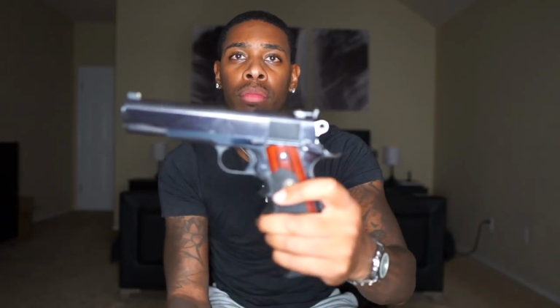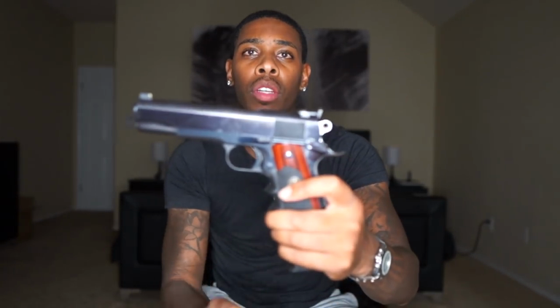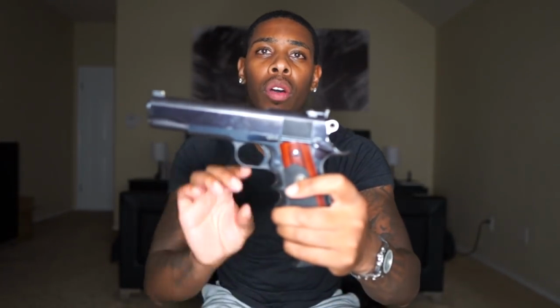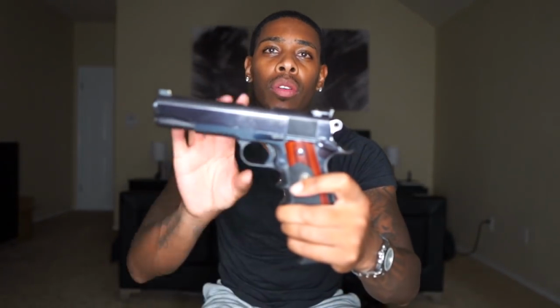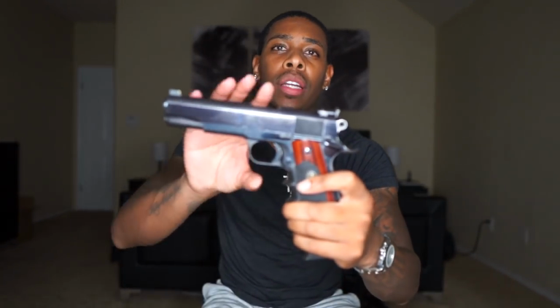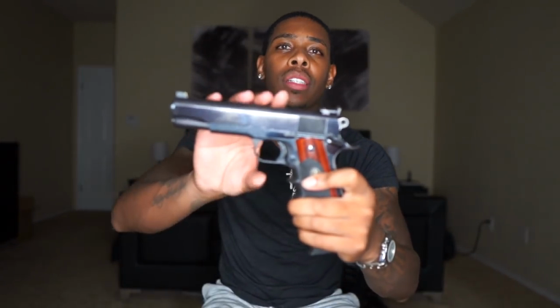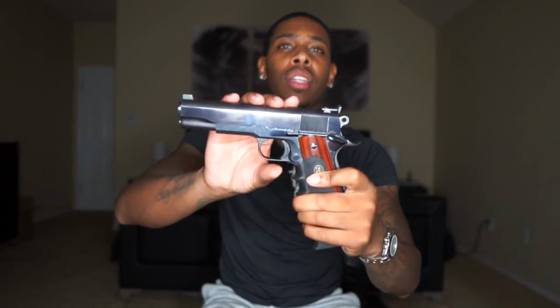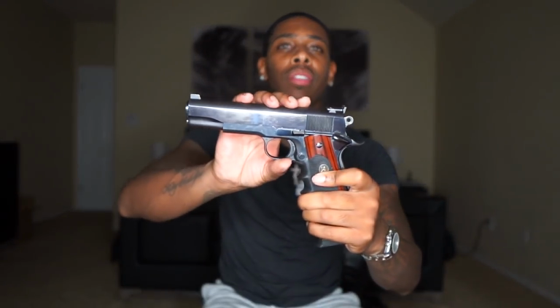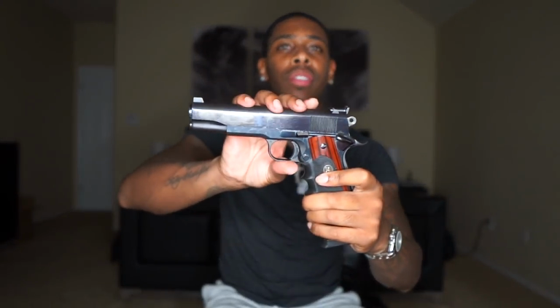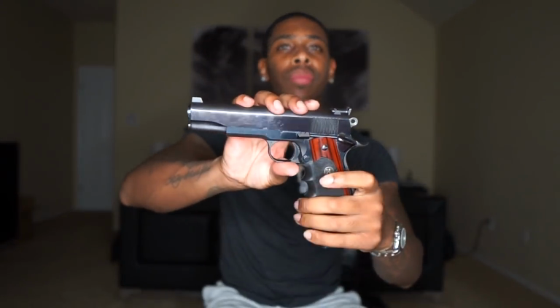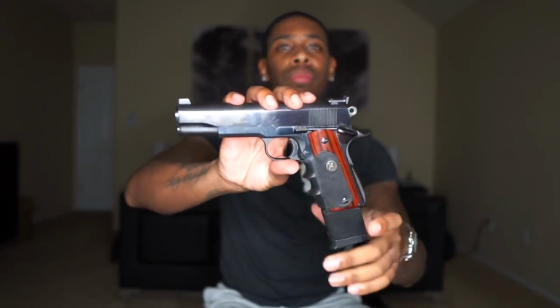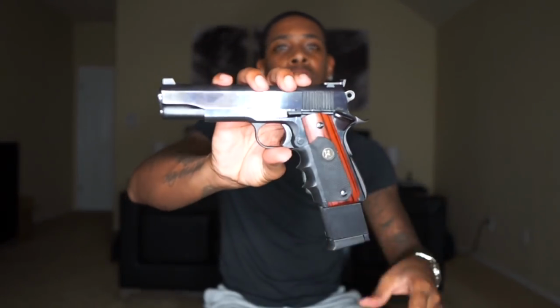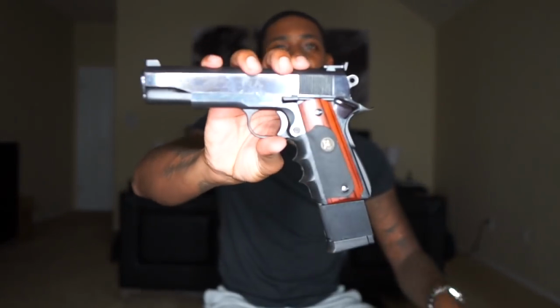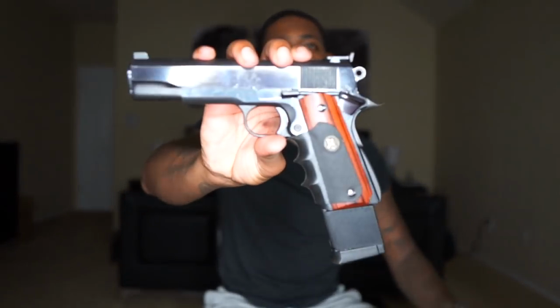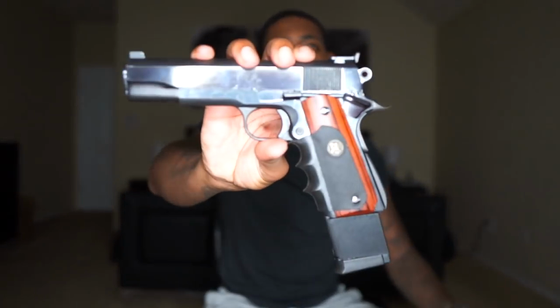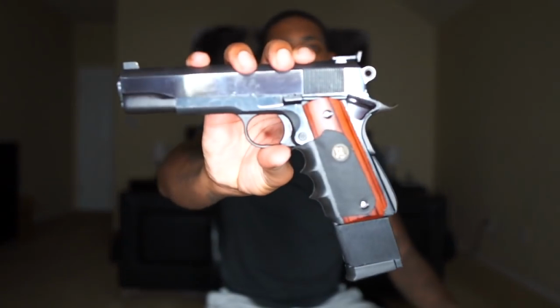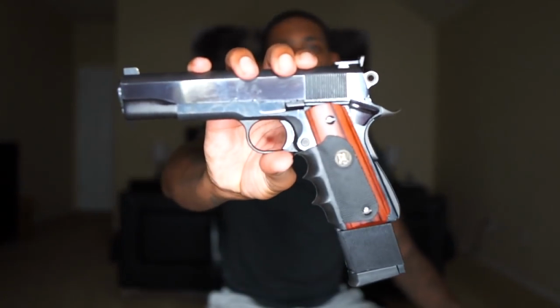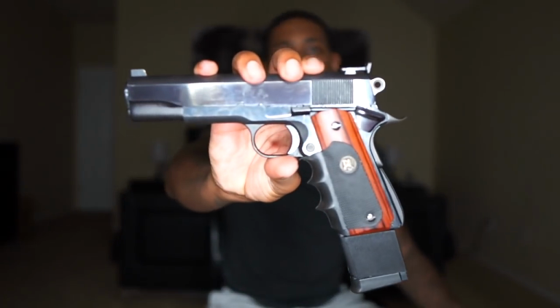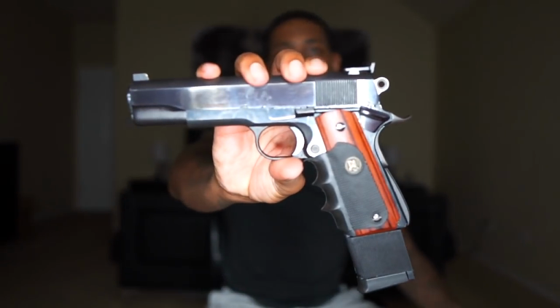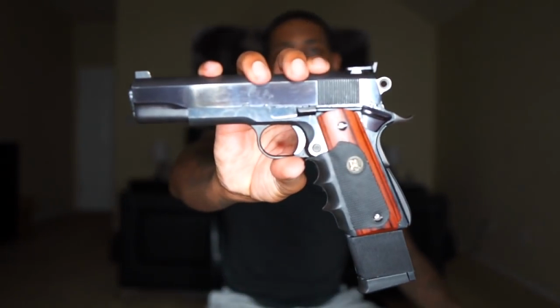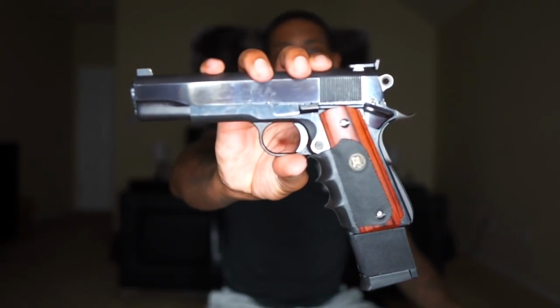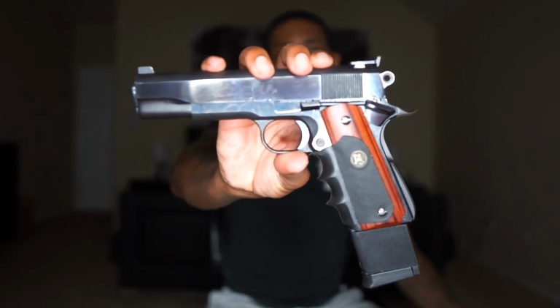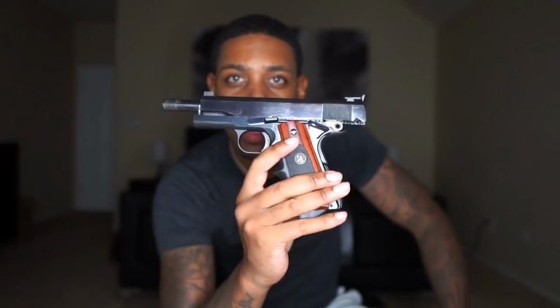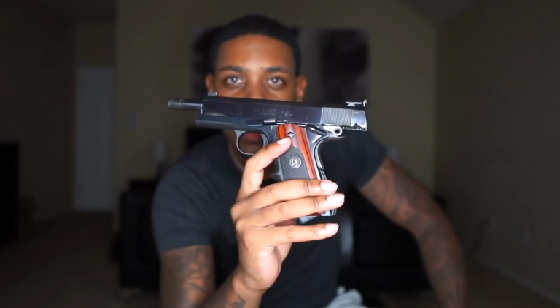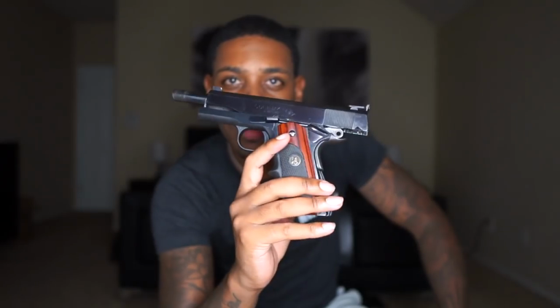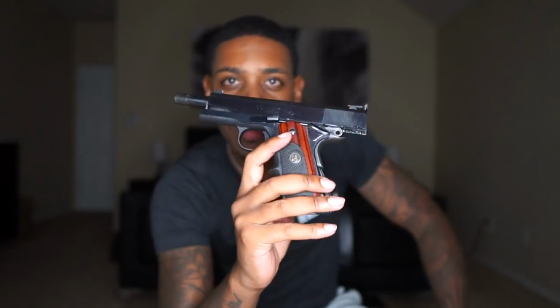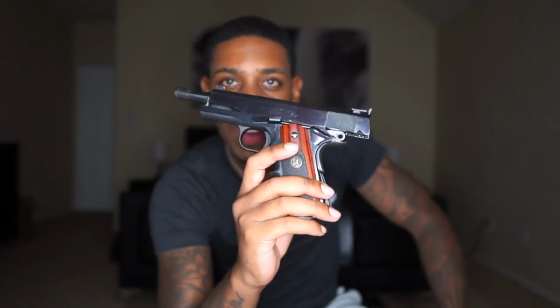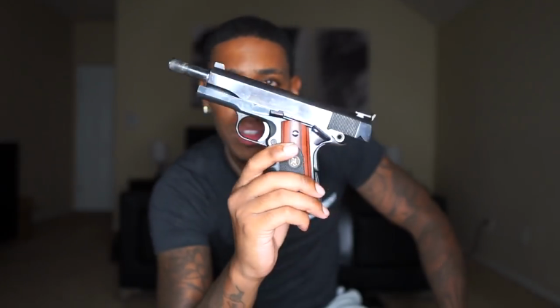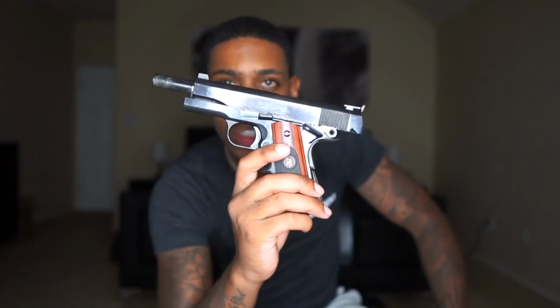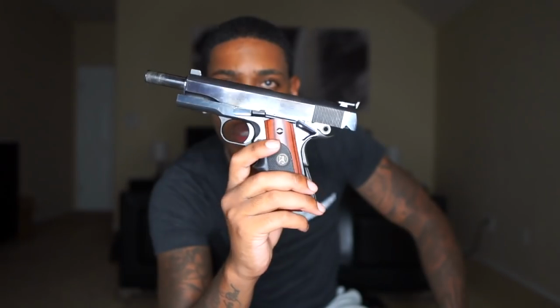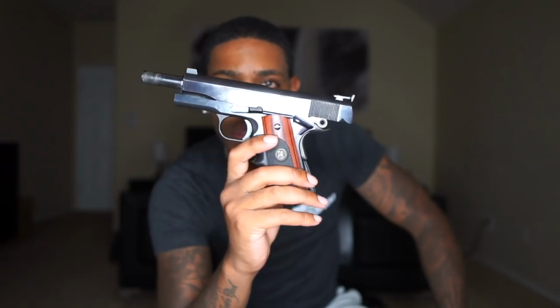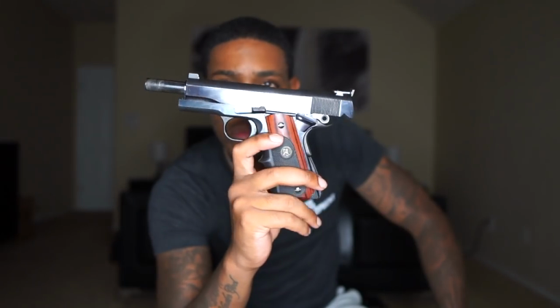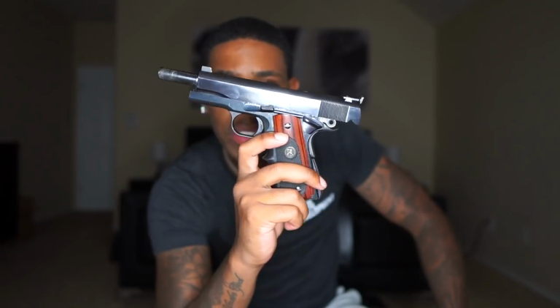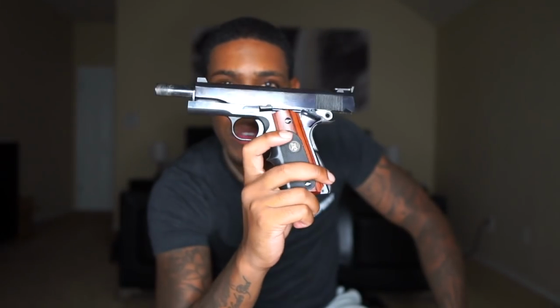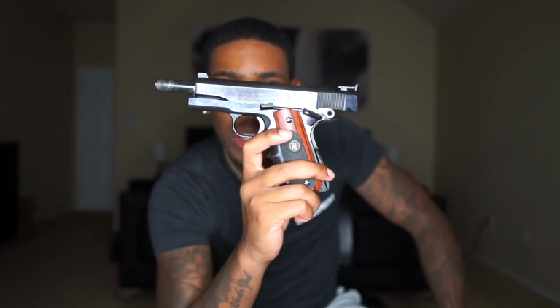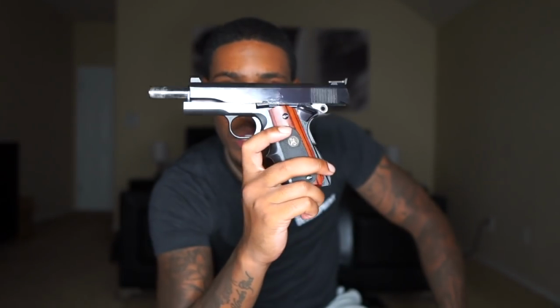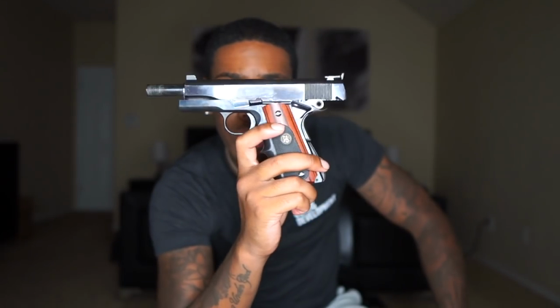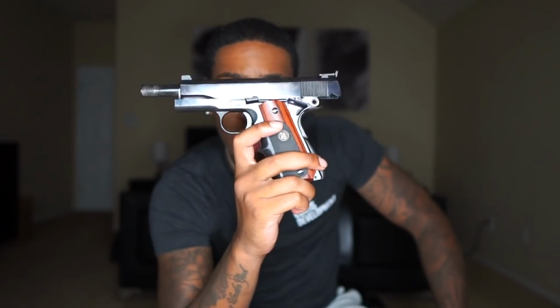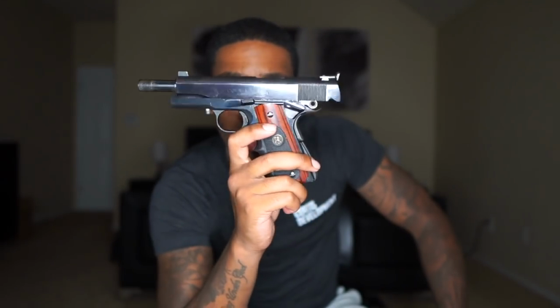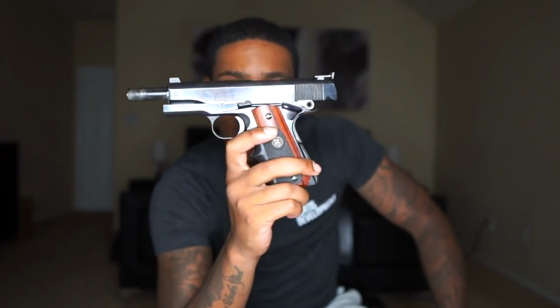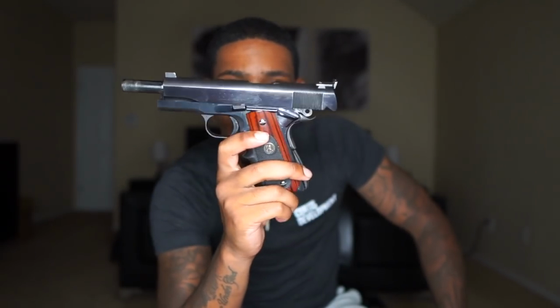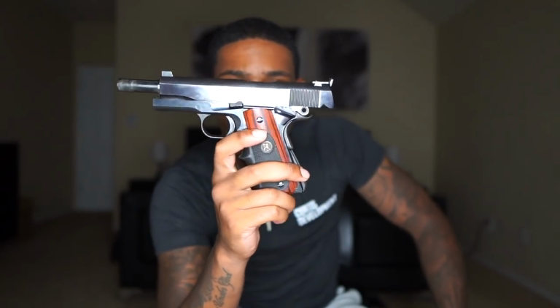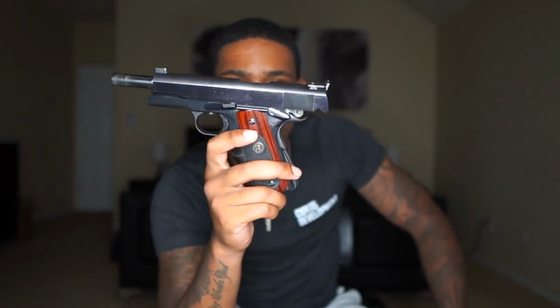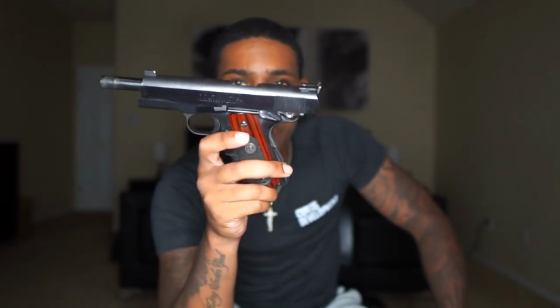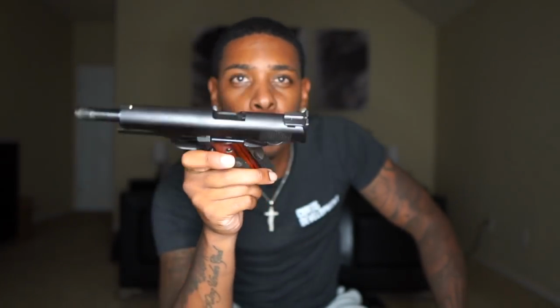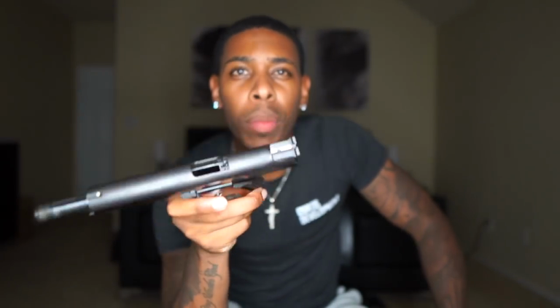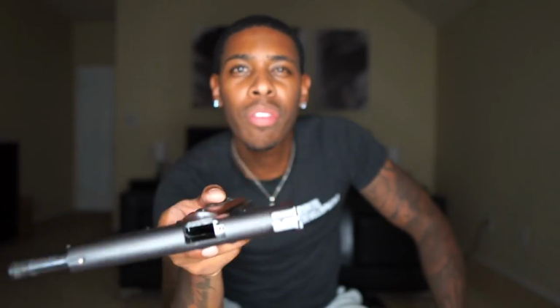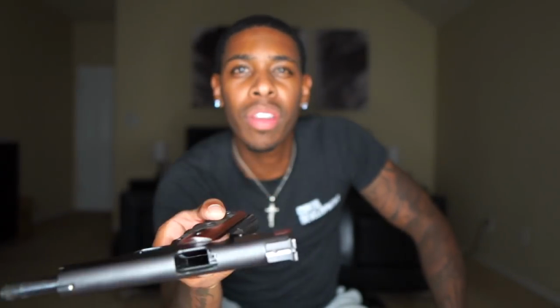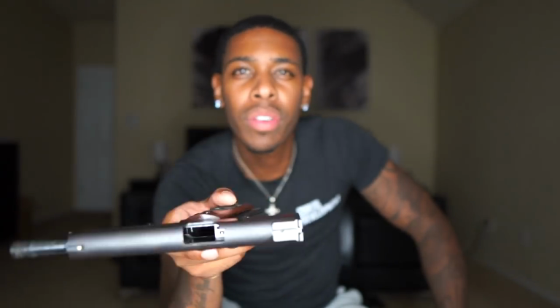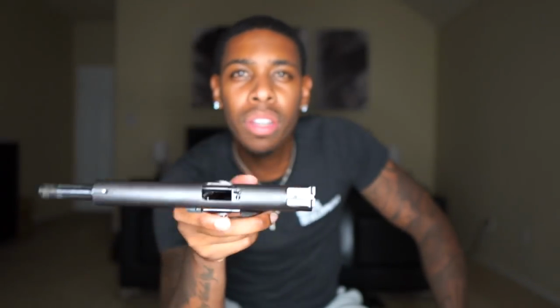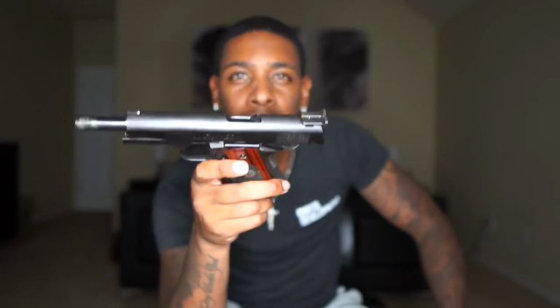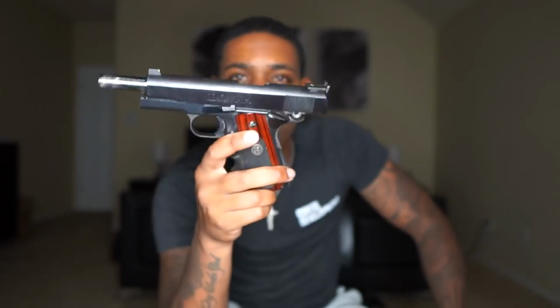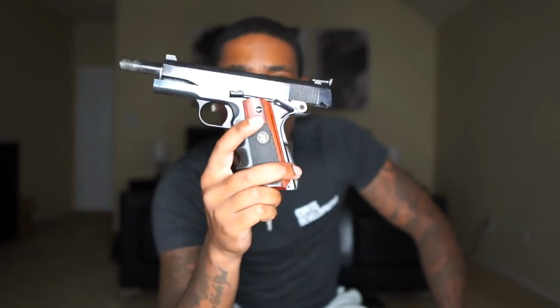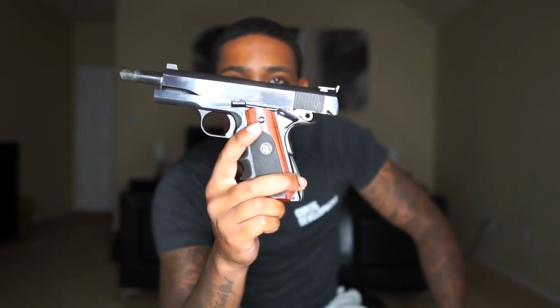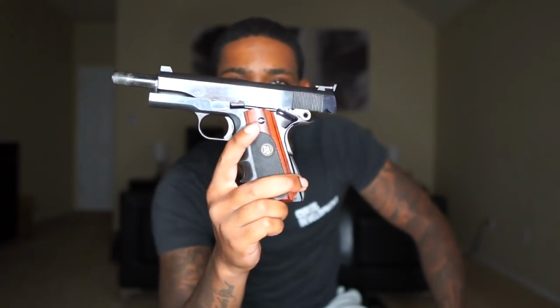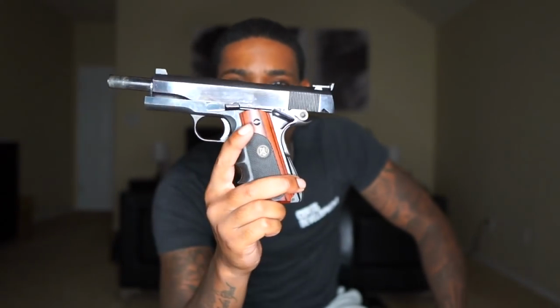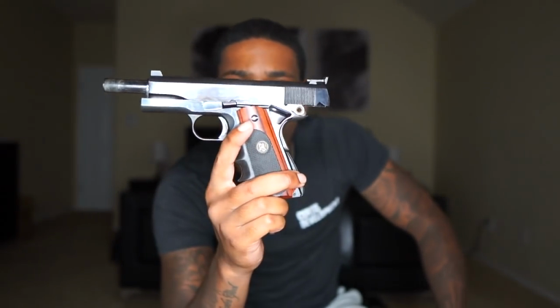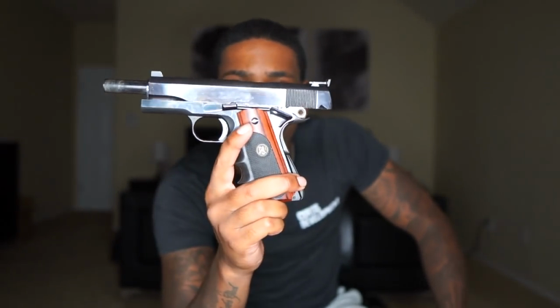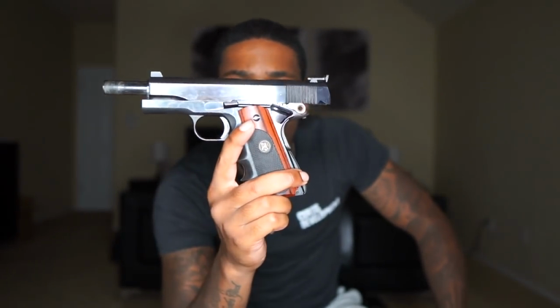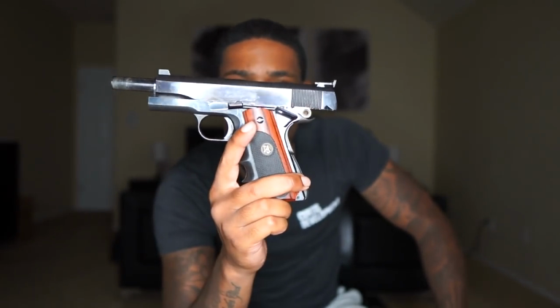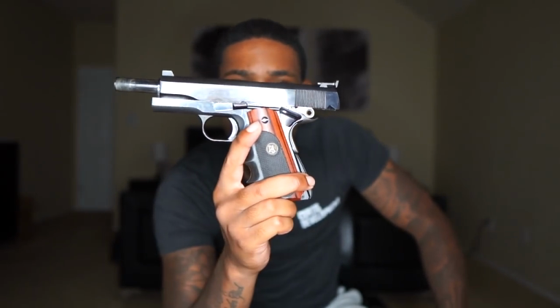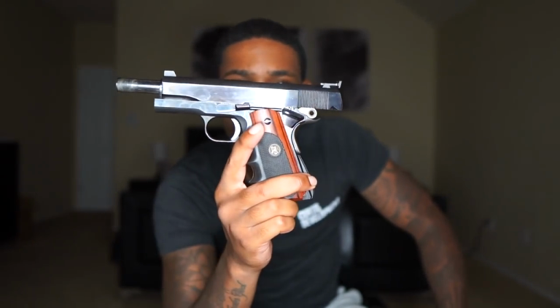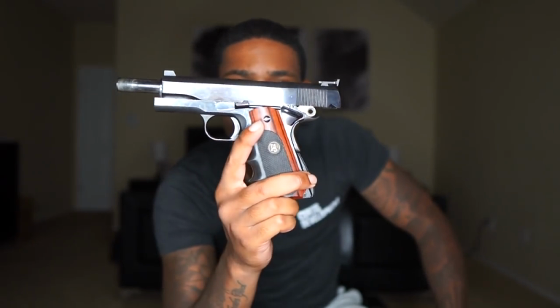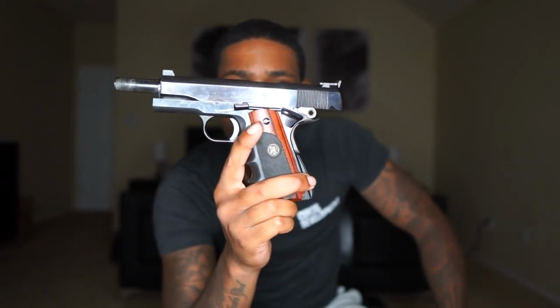Colt 1911. Favorite gun of all time — if you ask me what my favorite gun is, it's gonna be a Colt 1911, without a doubt.